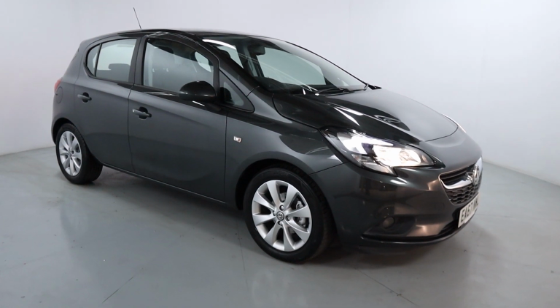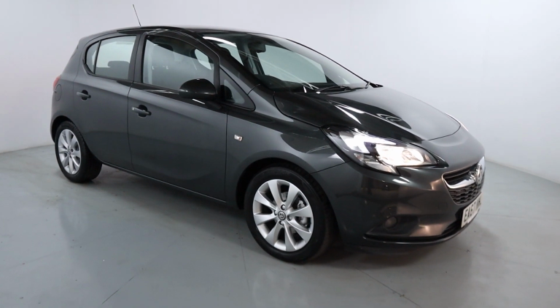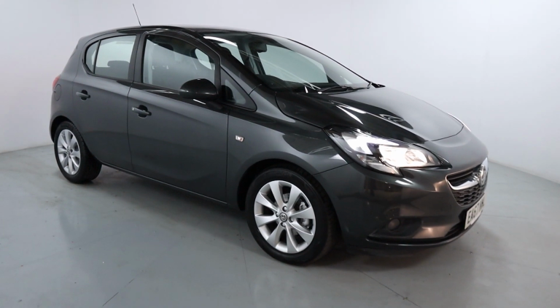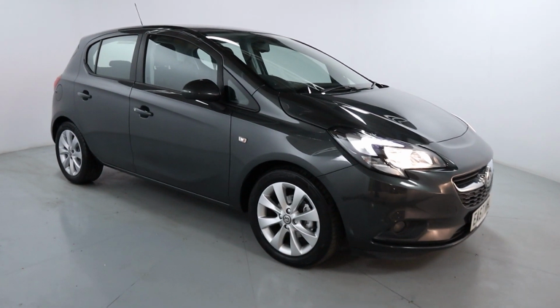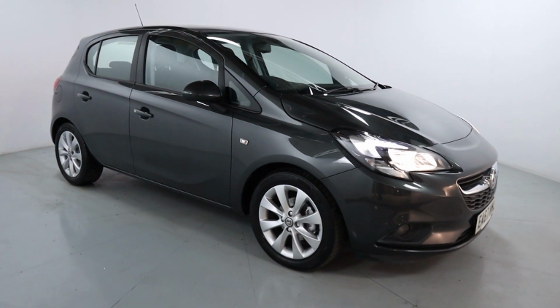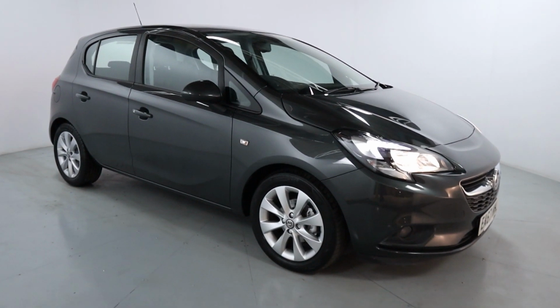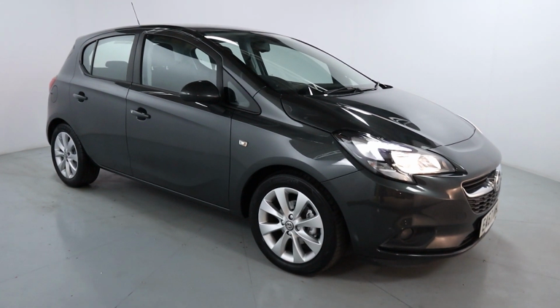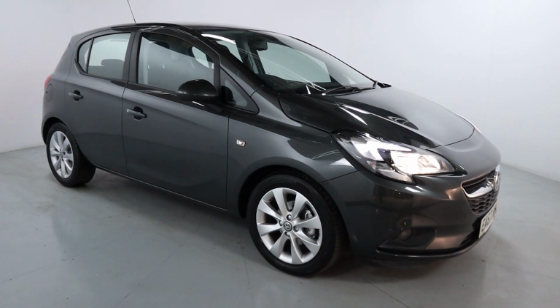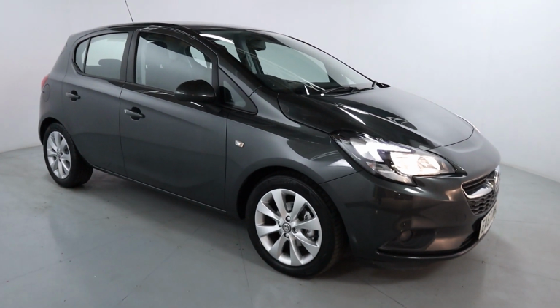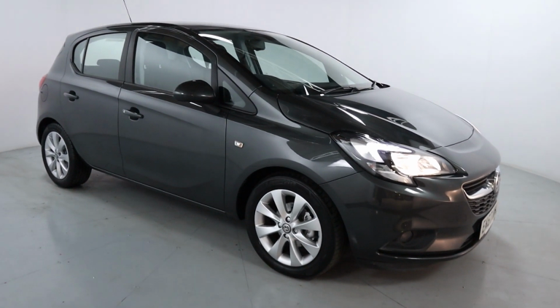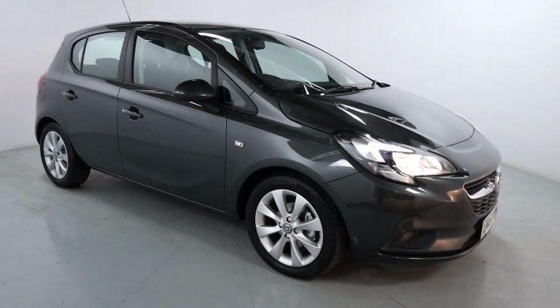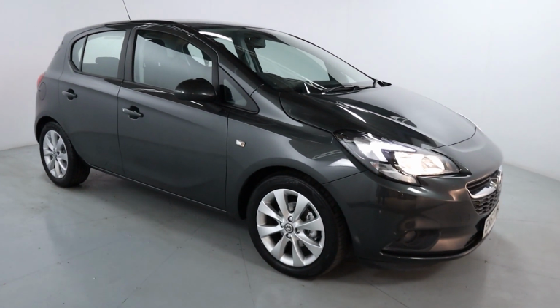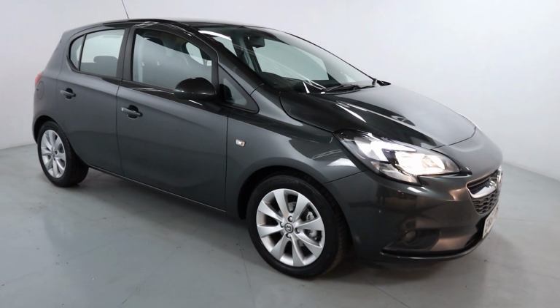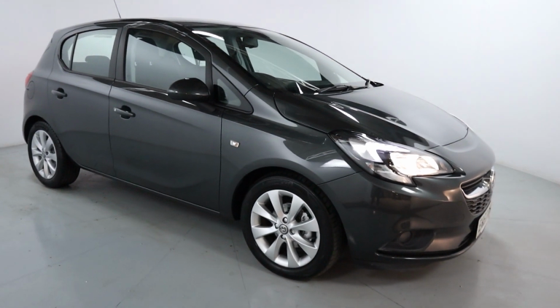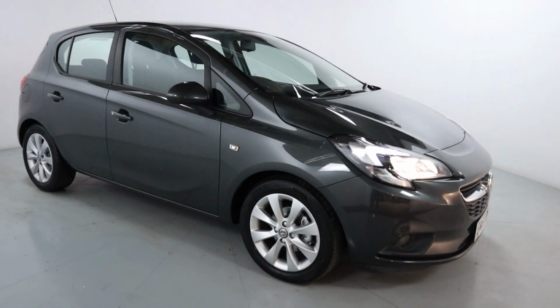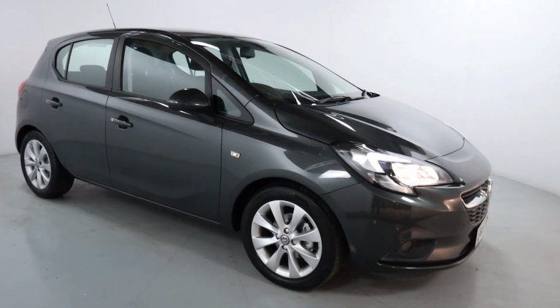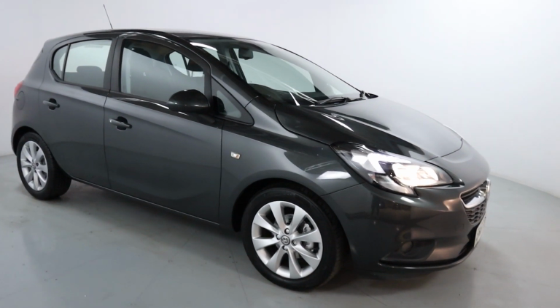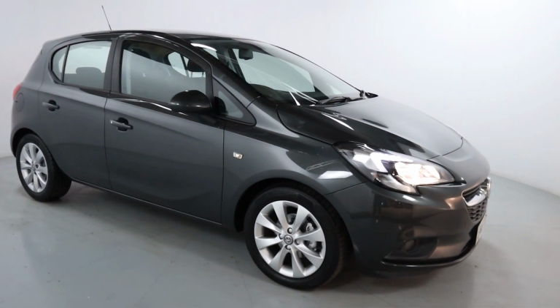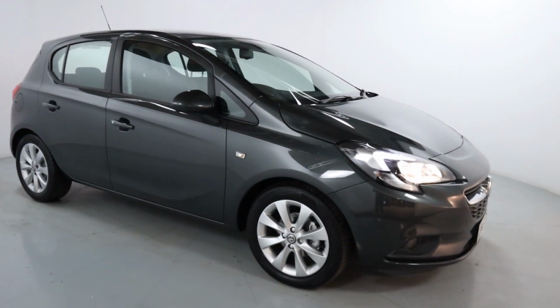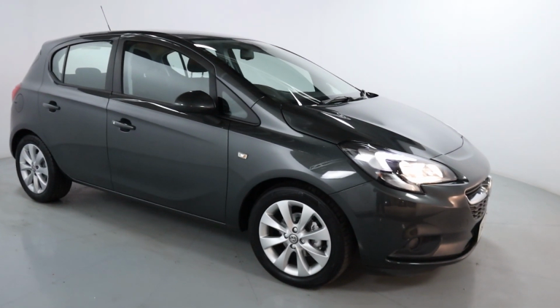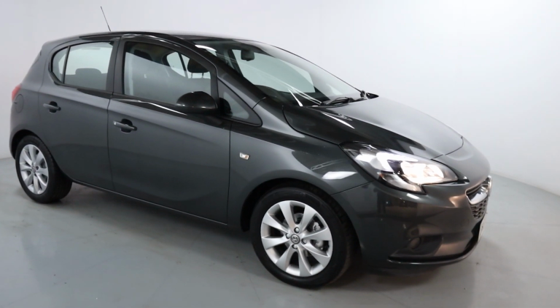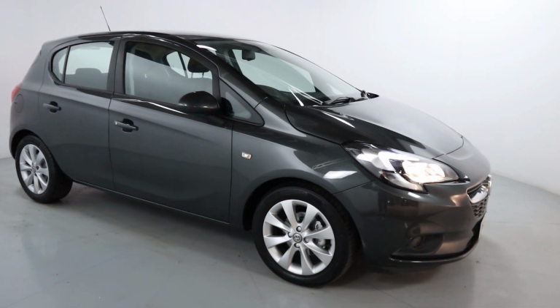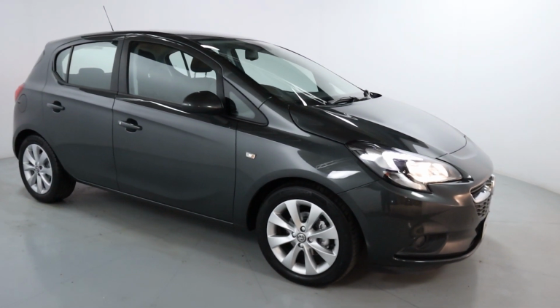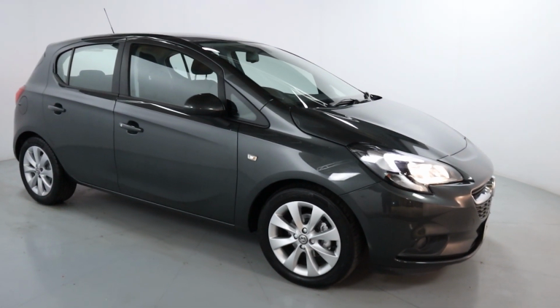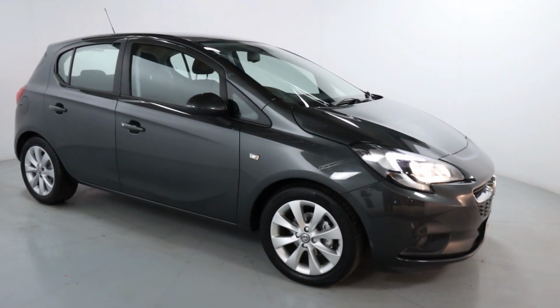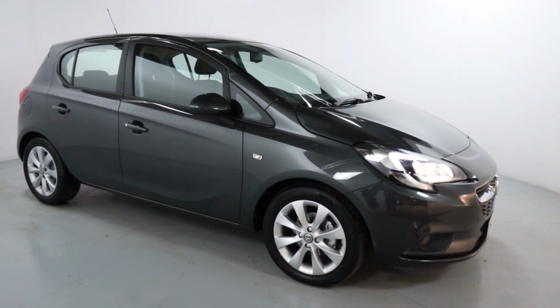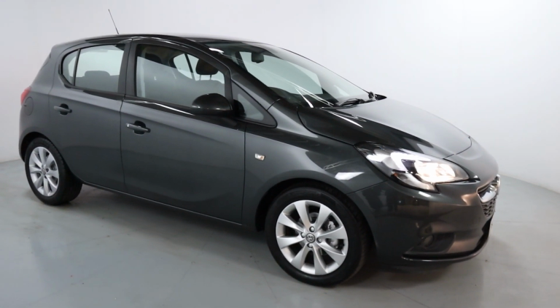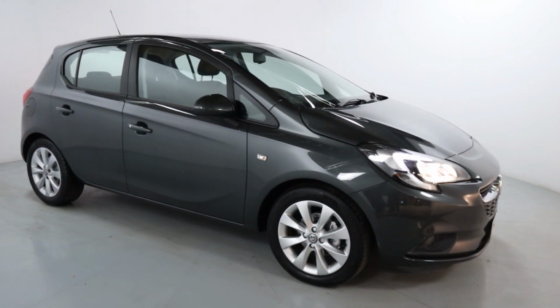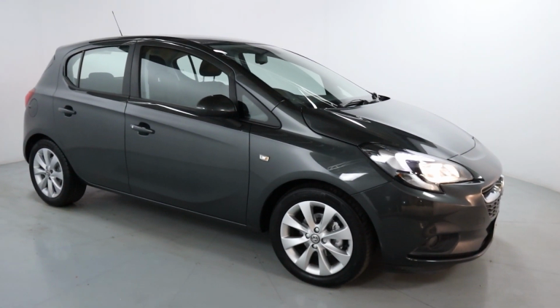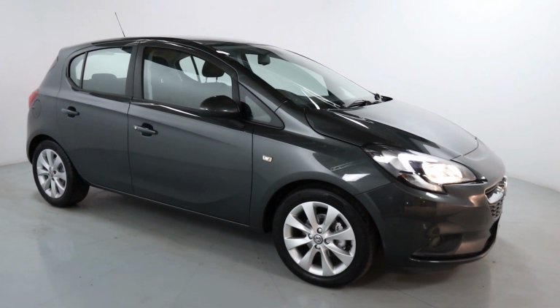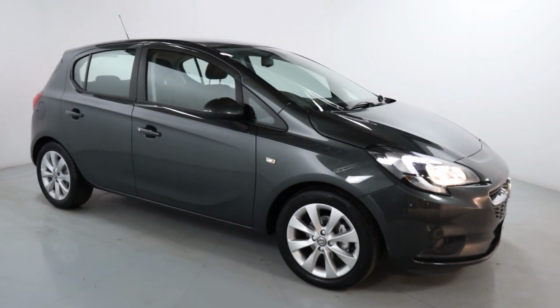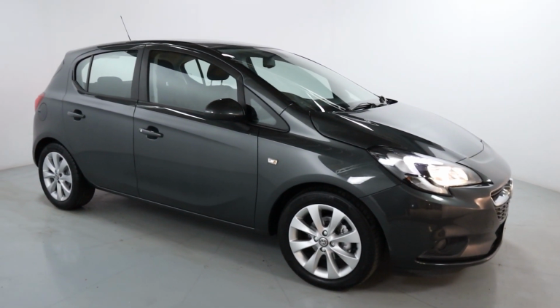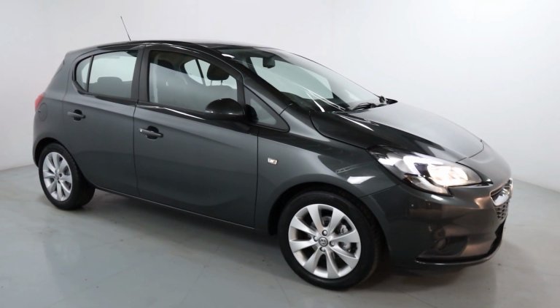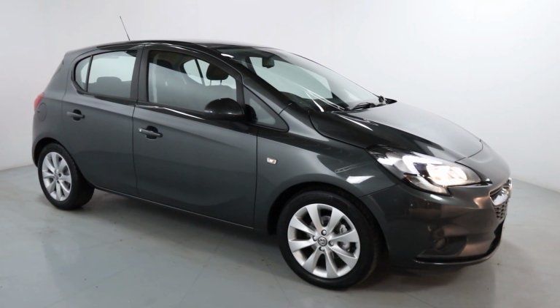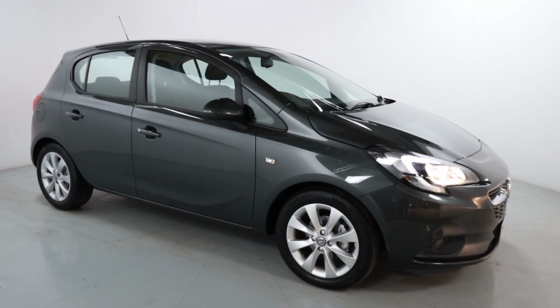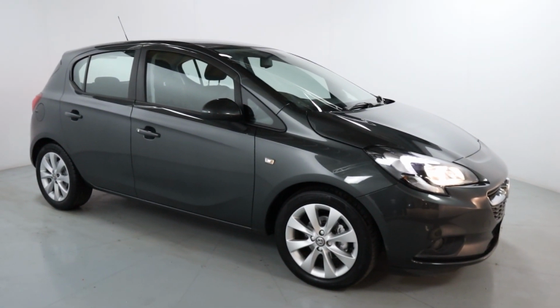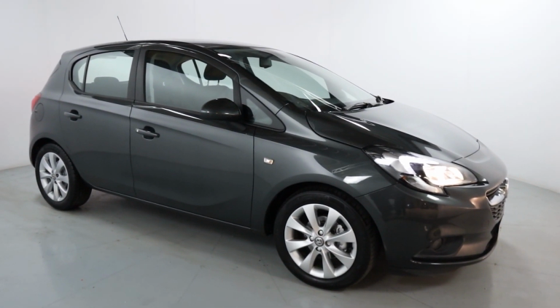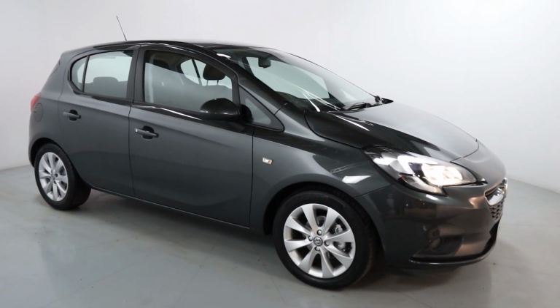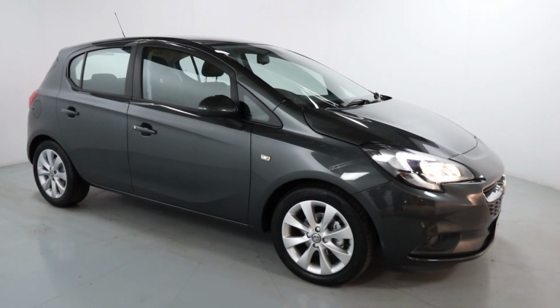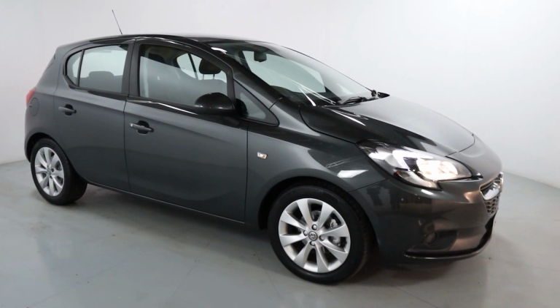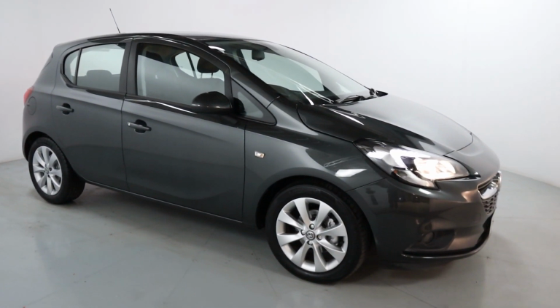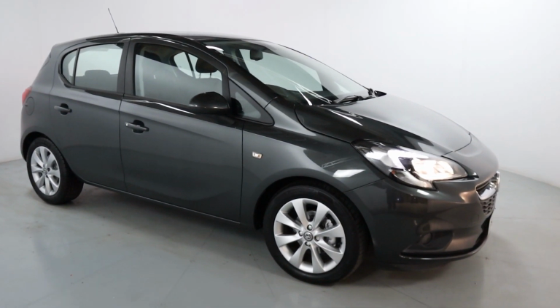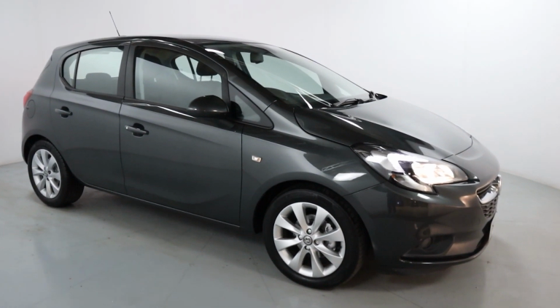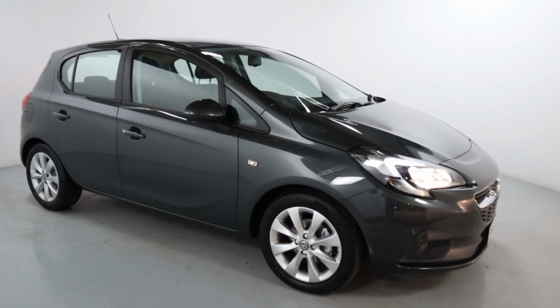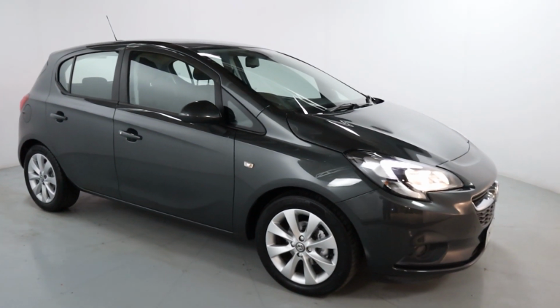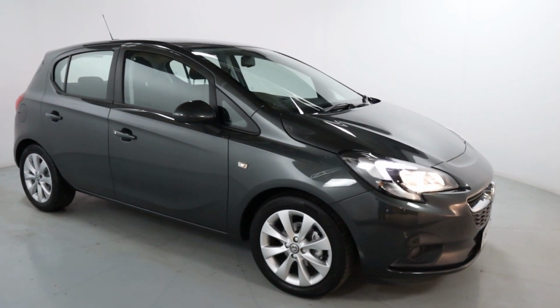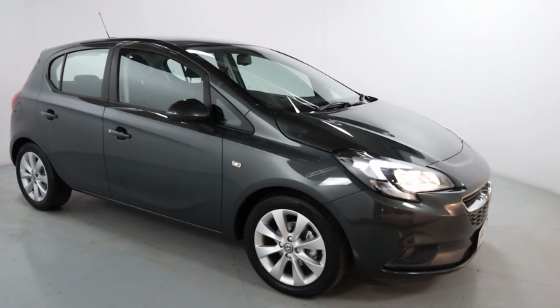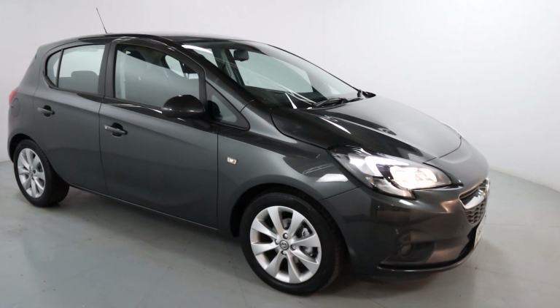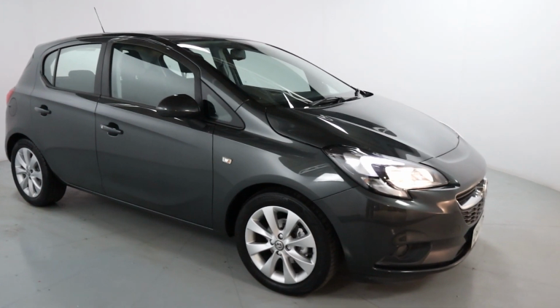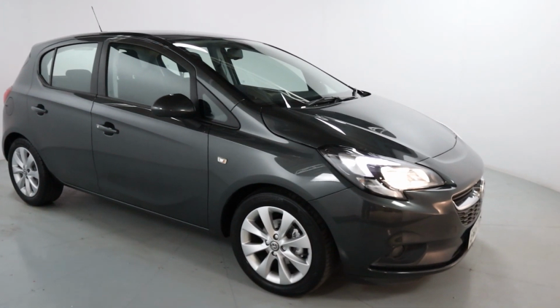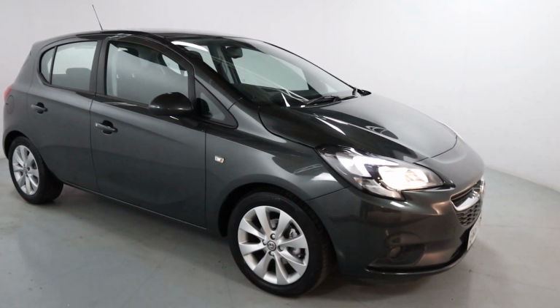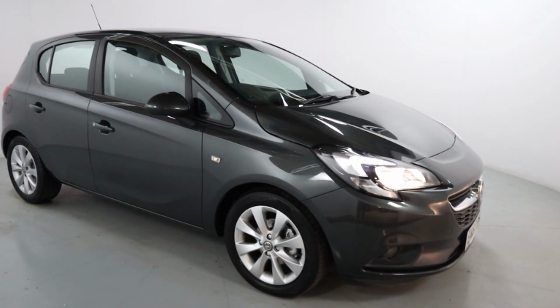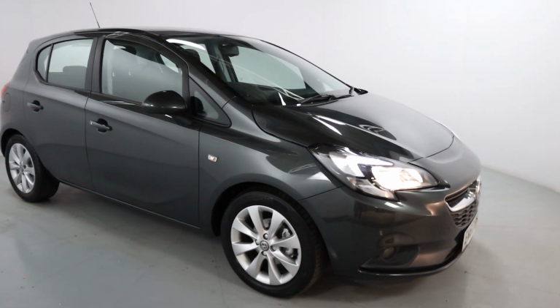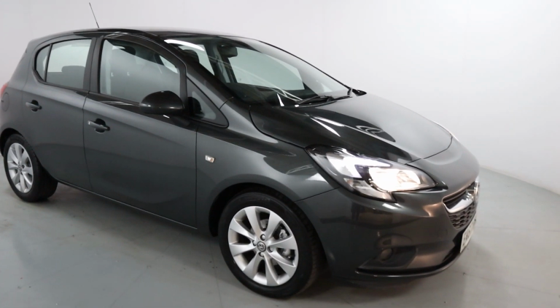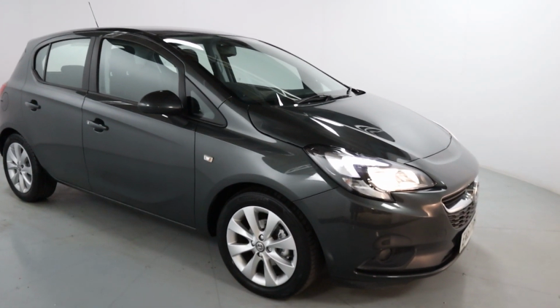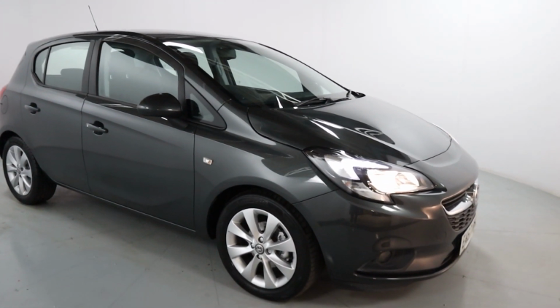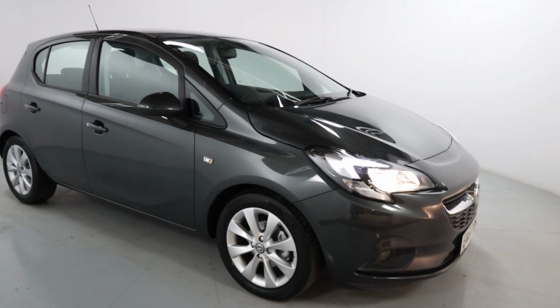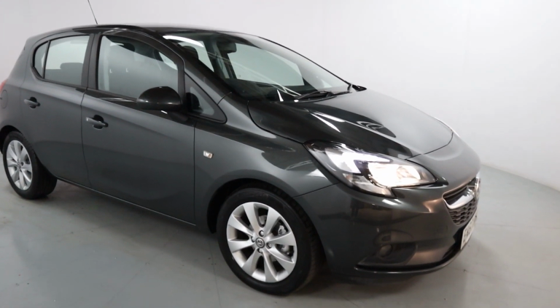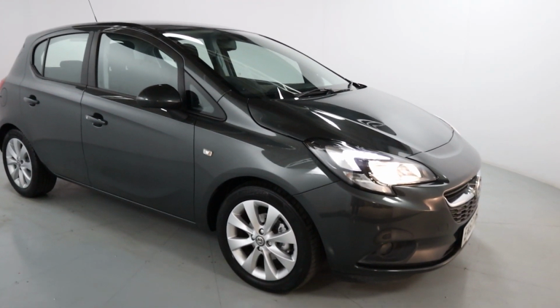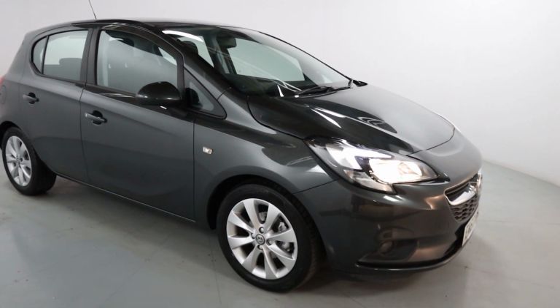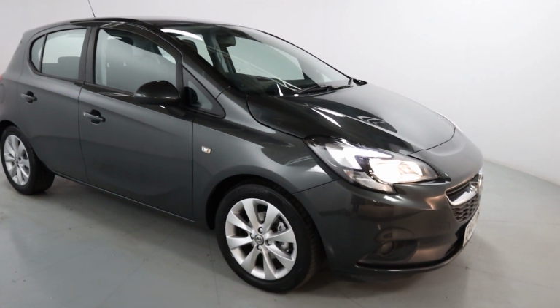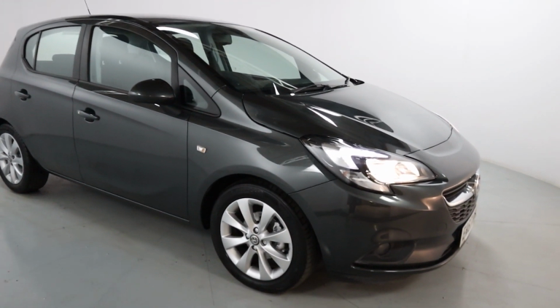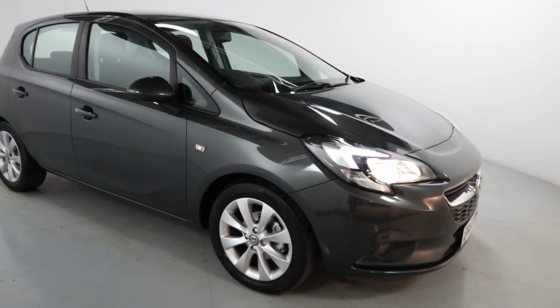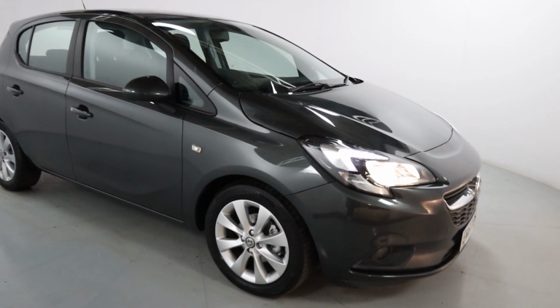Now this will make a perfect little first car. It's got a nice small economic engine, plenty of fun to drive though, and obviously looks the part.